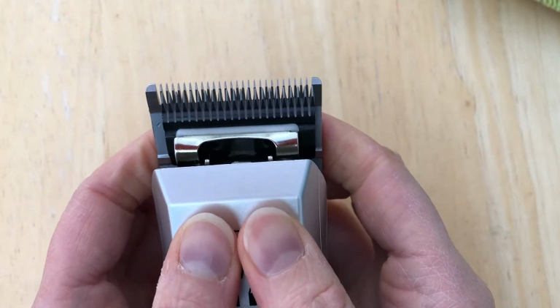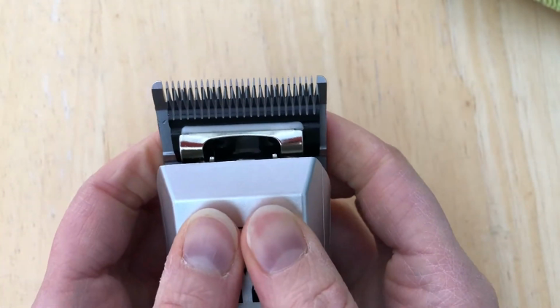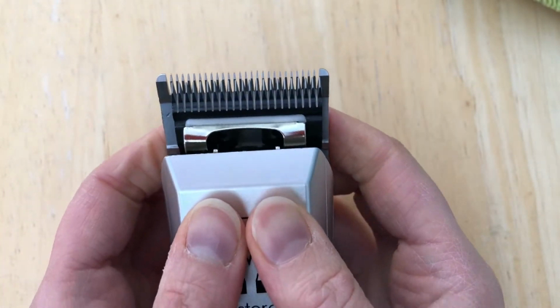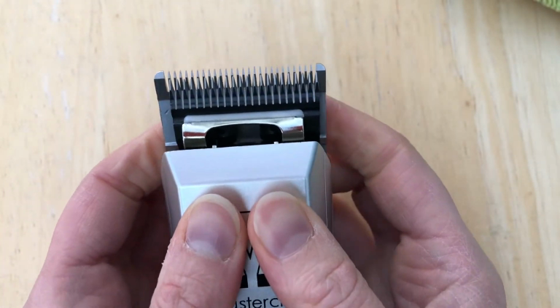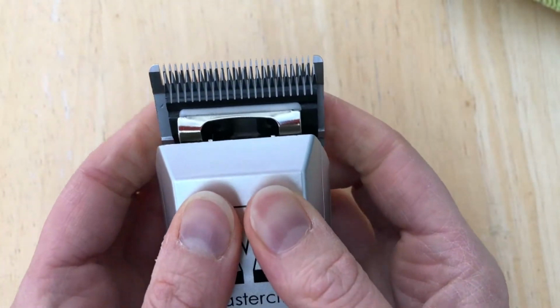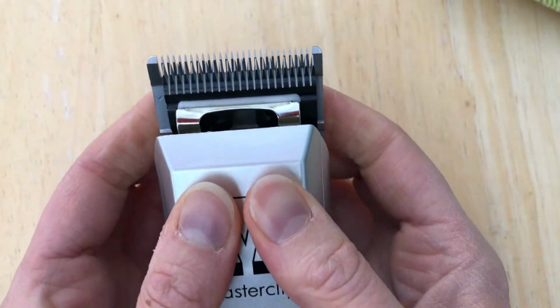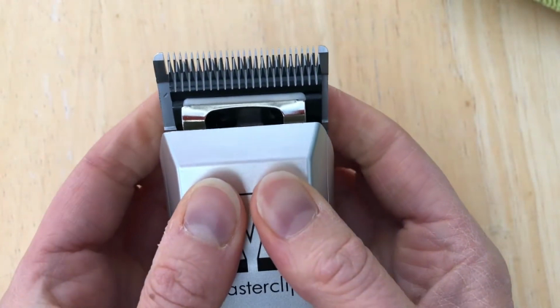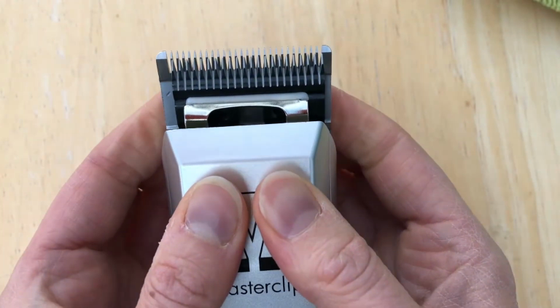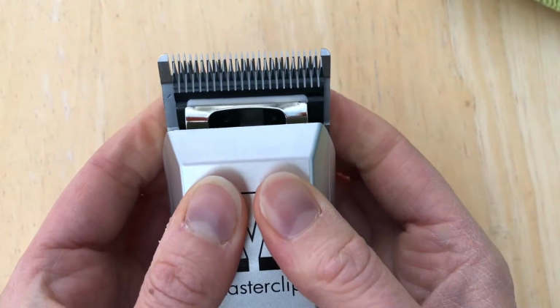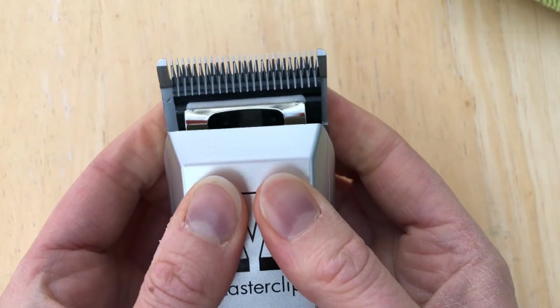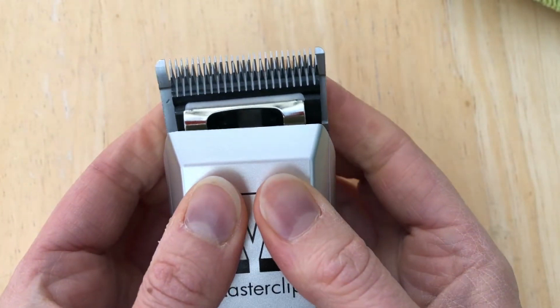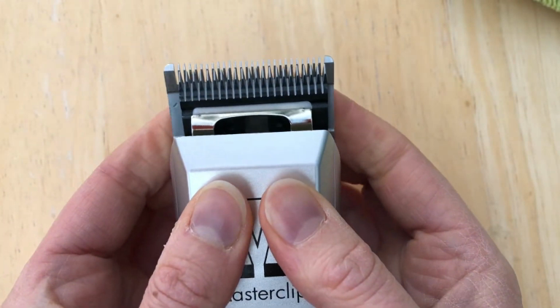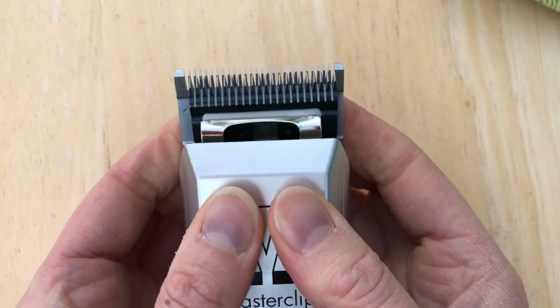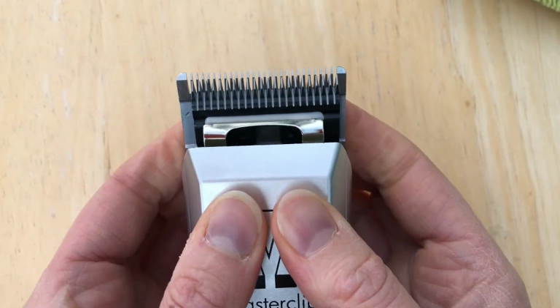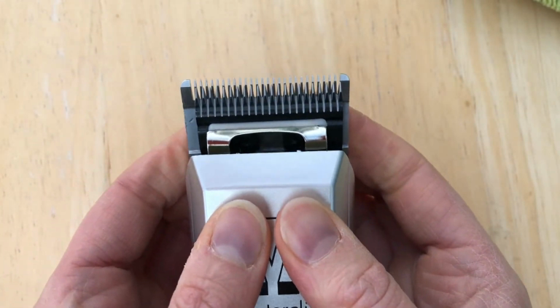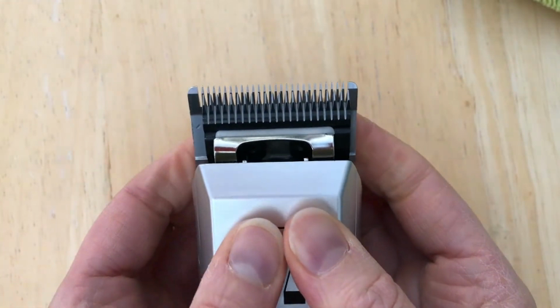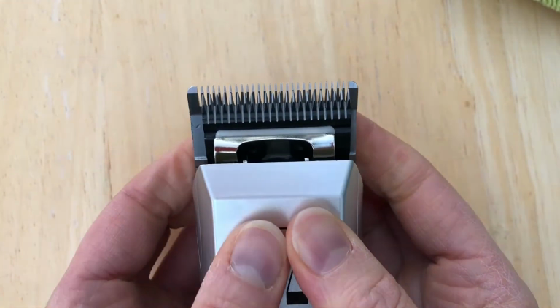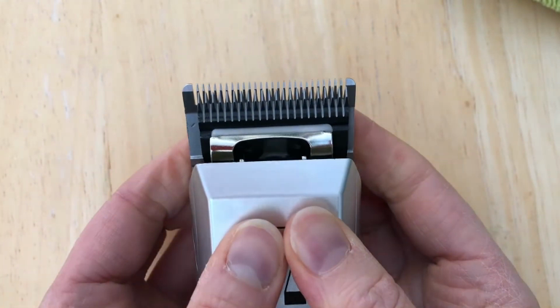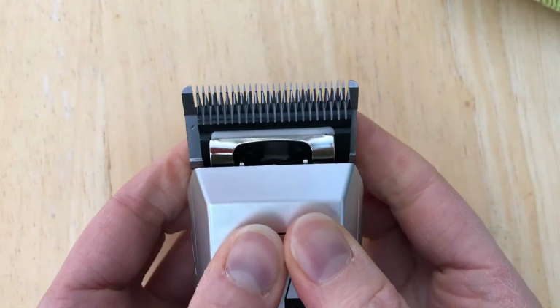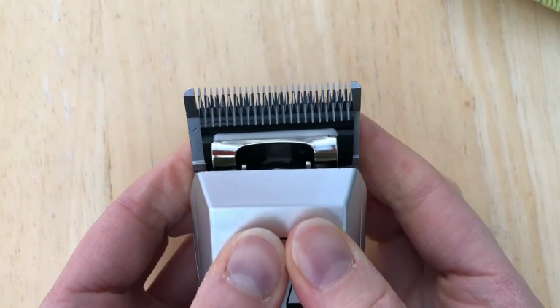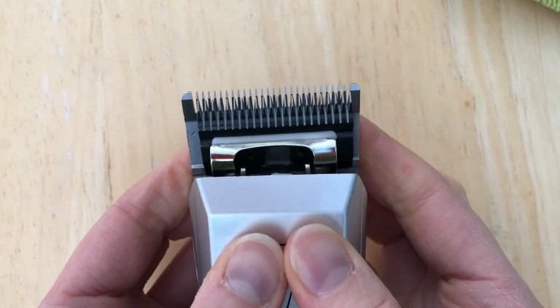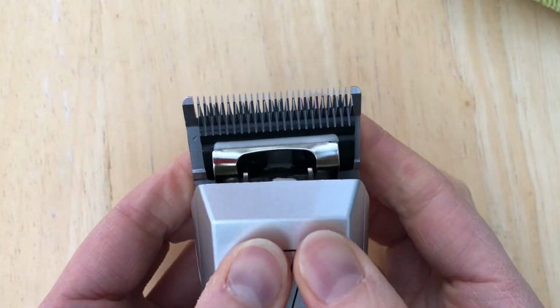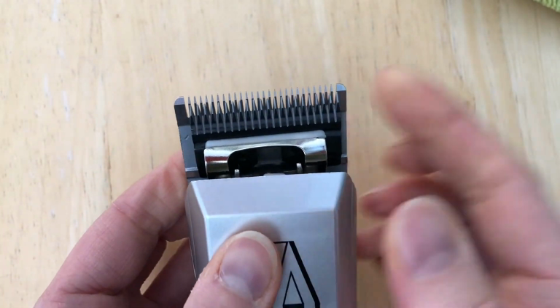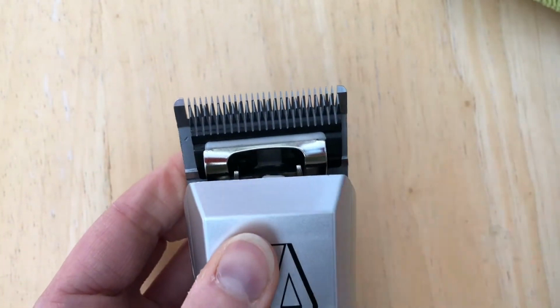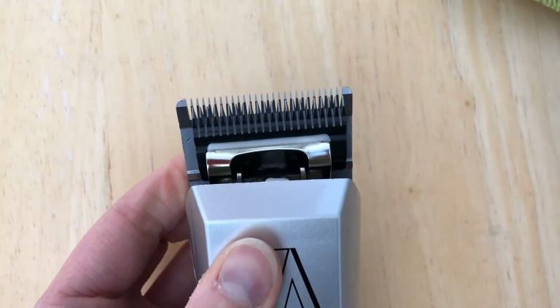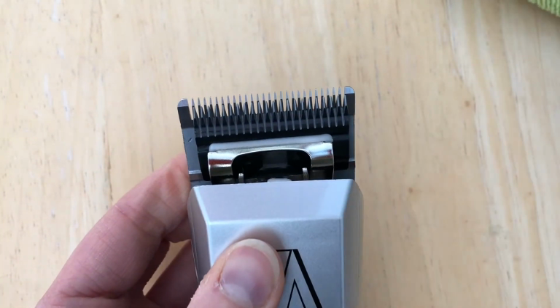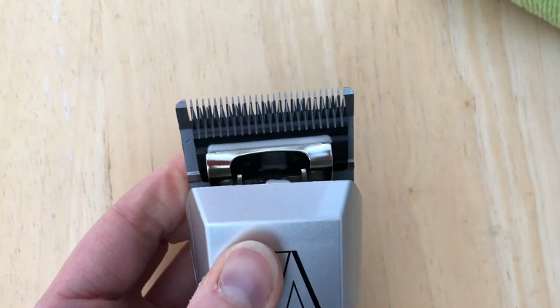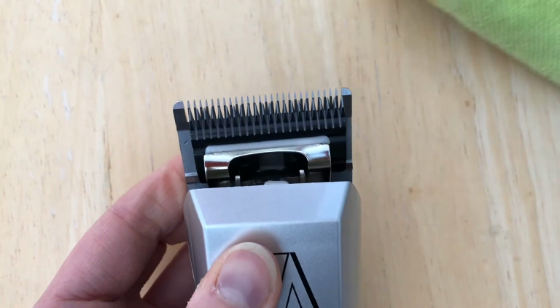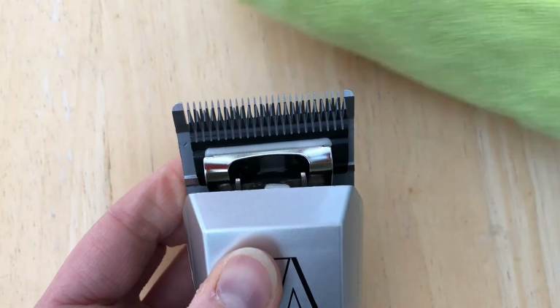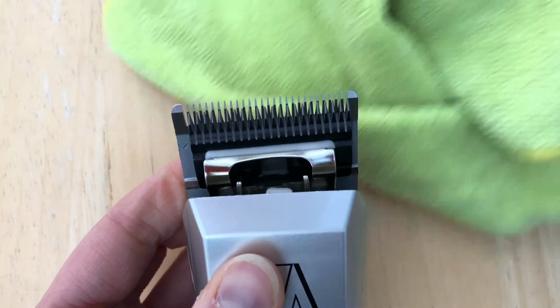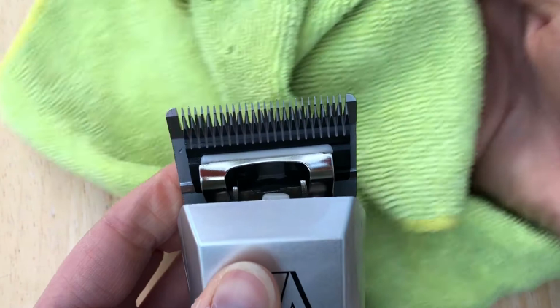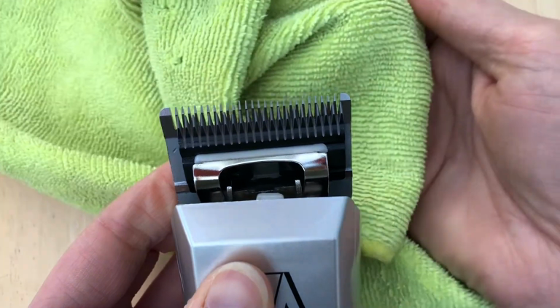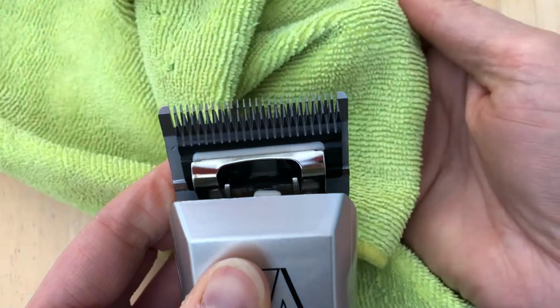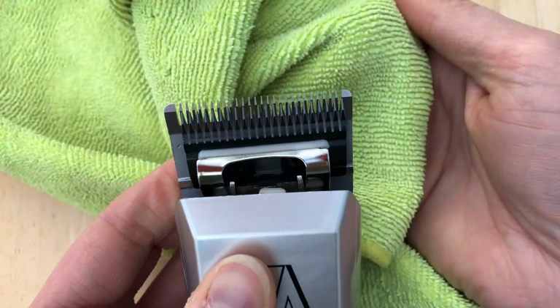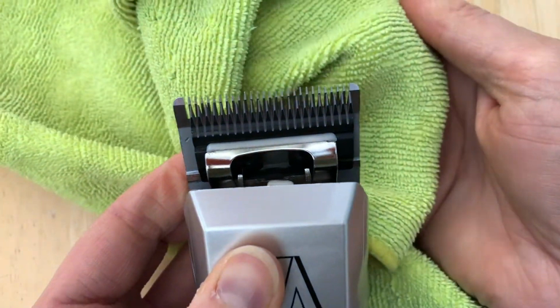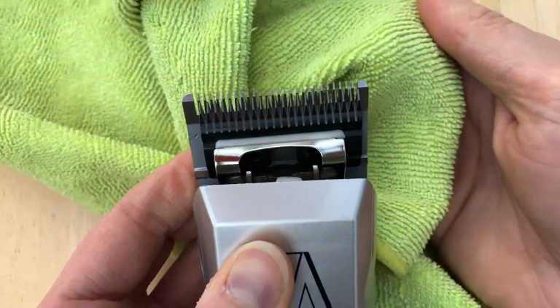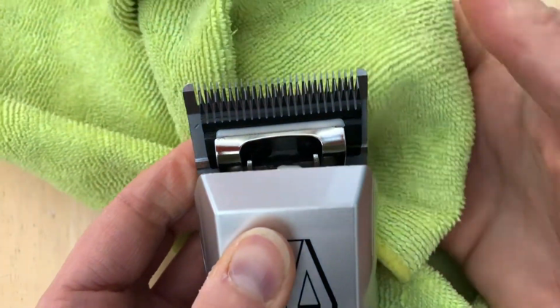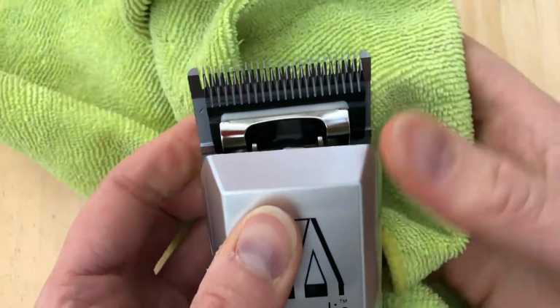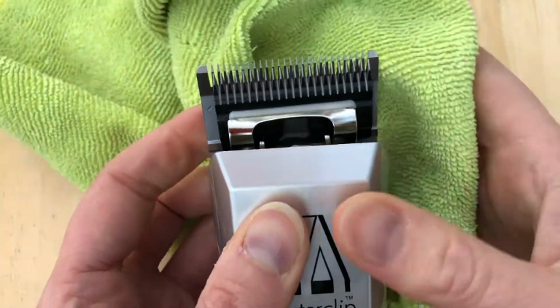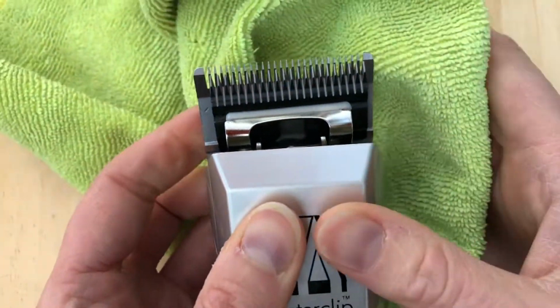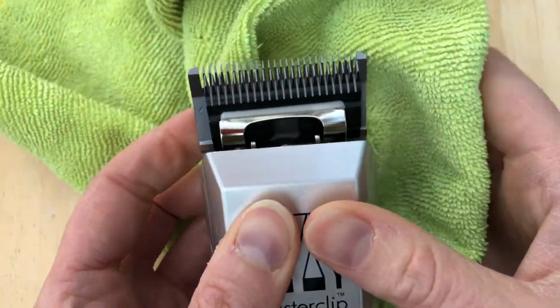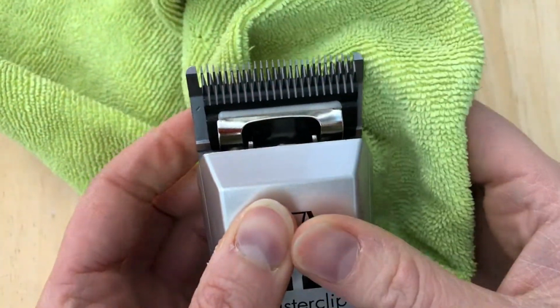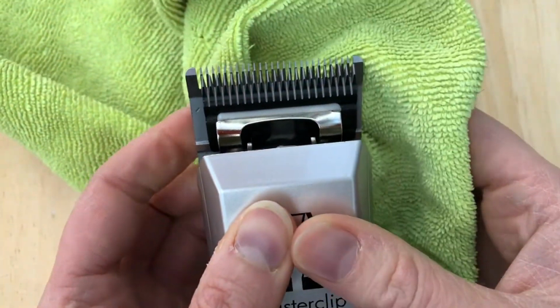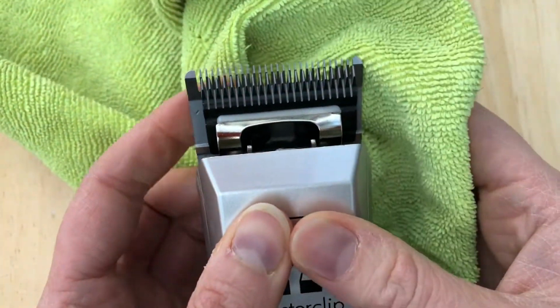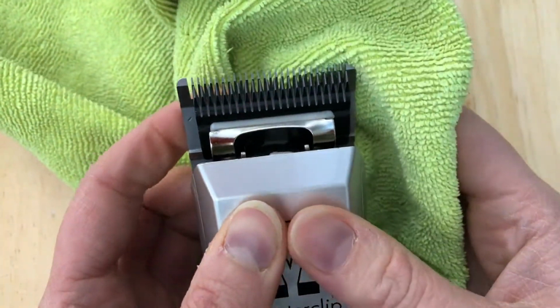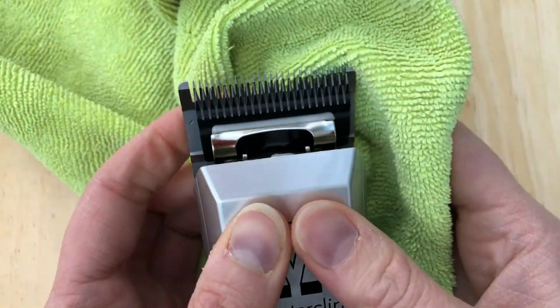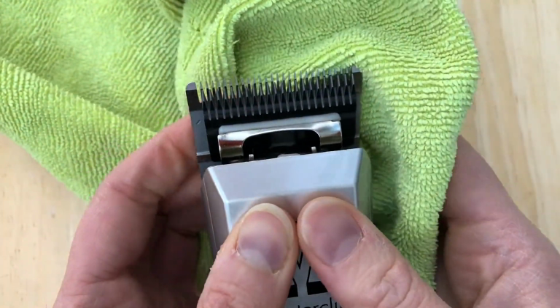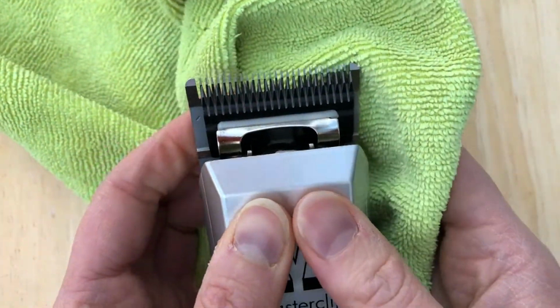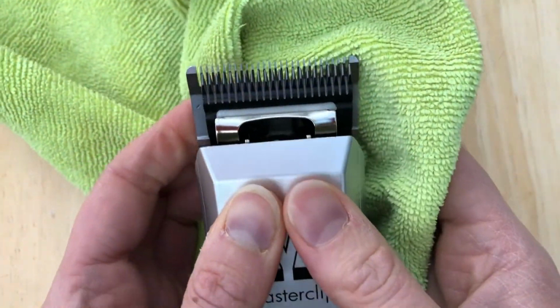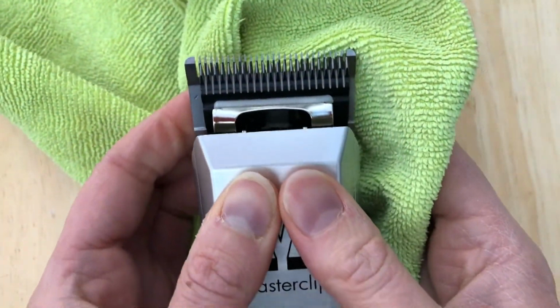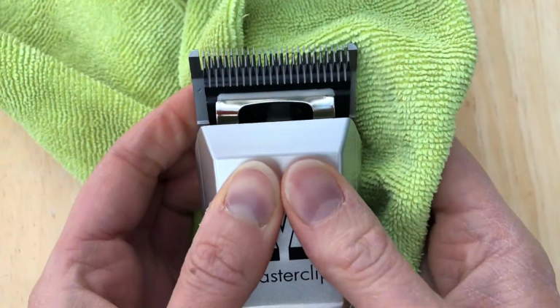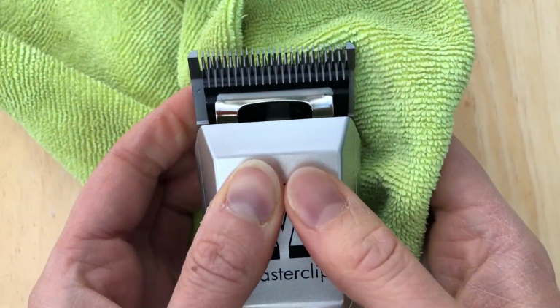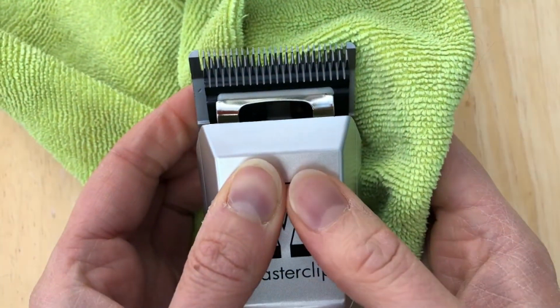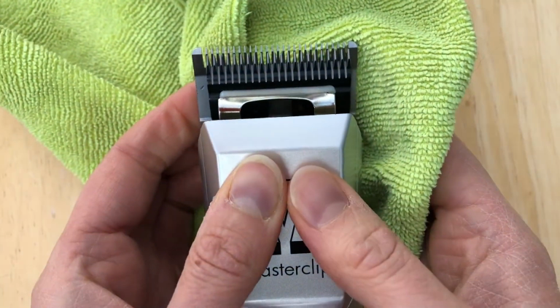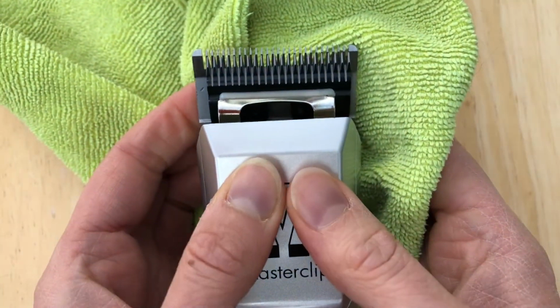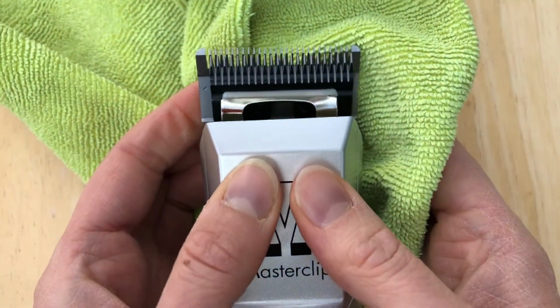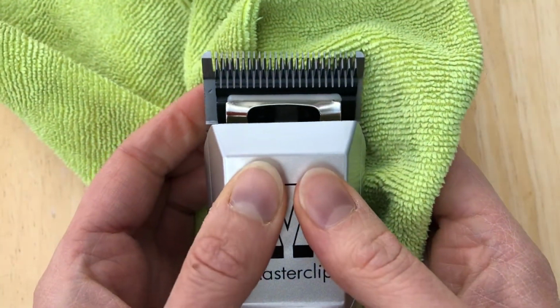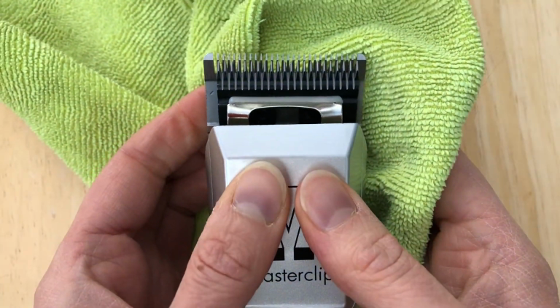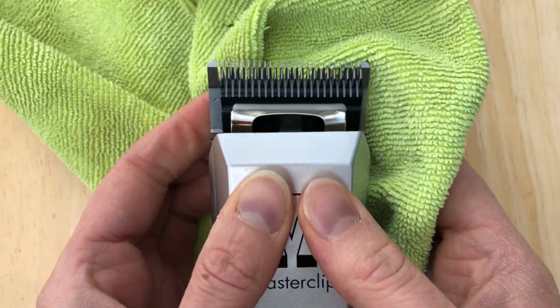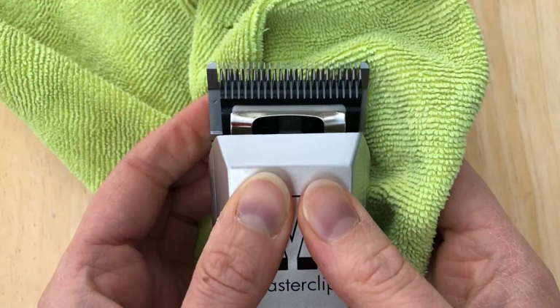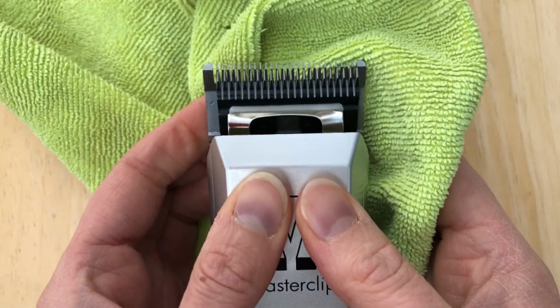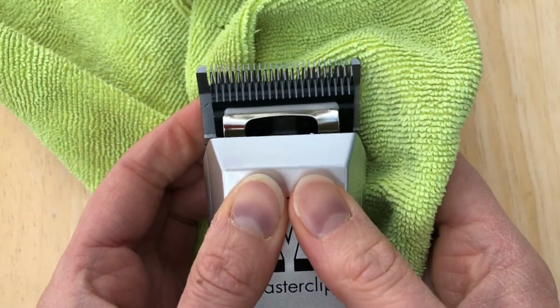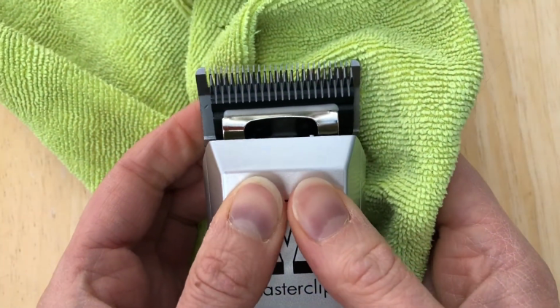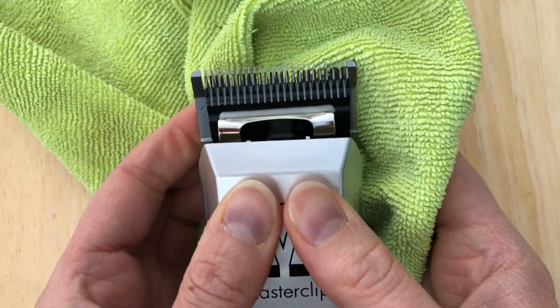When it is, push the blade firmly back. You can use a cloth to protect your fingers until you hear a good sharp snap.